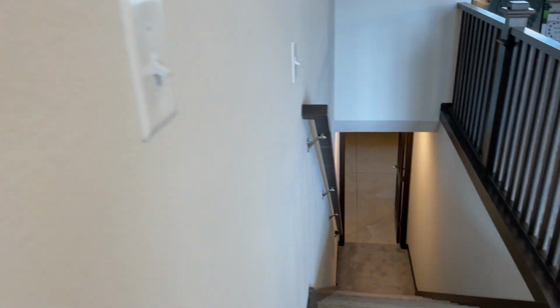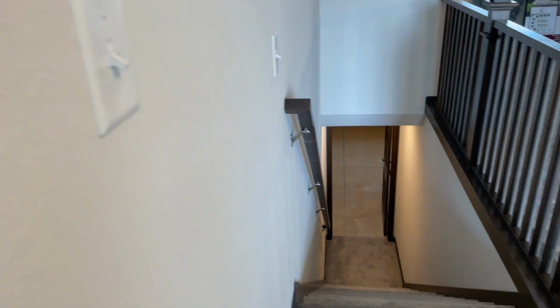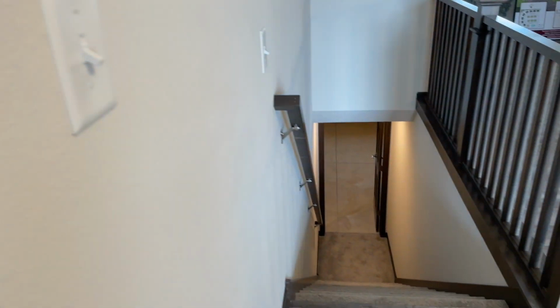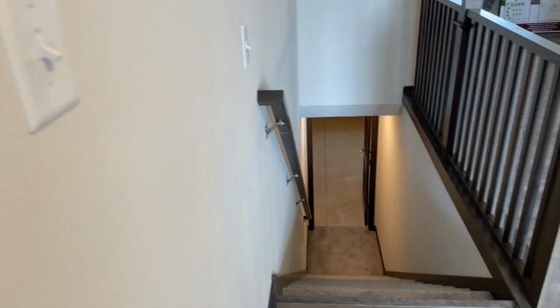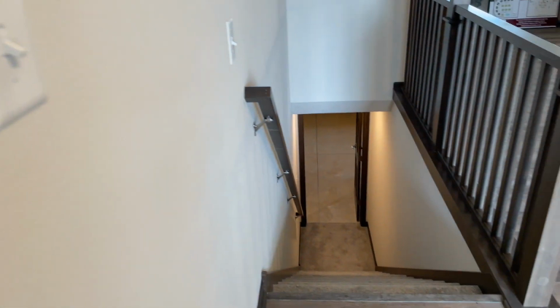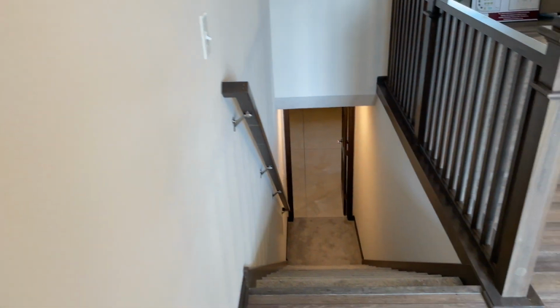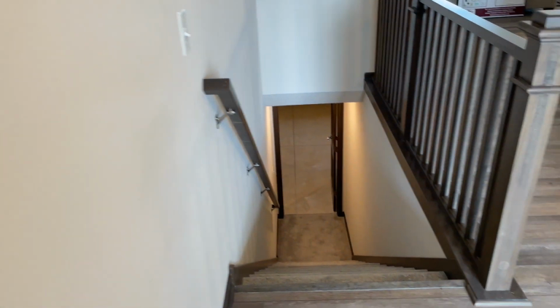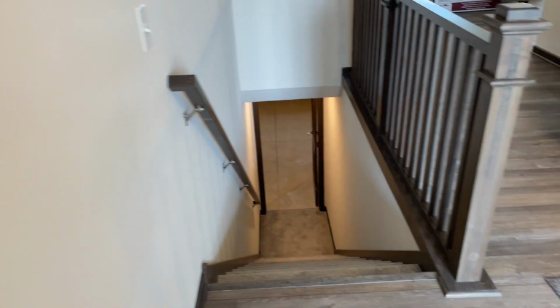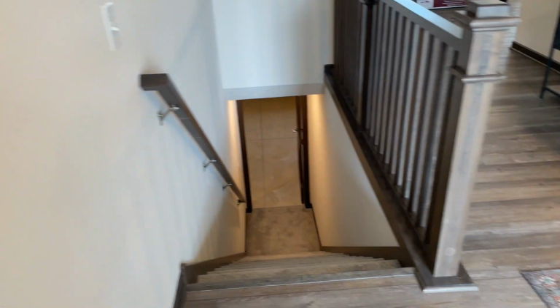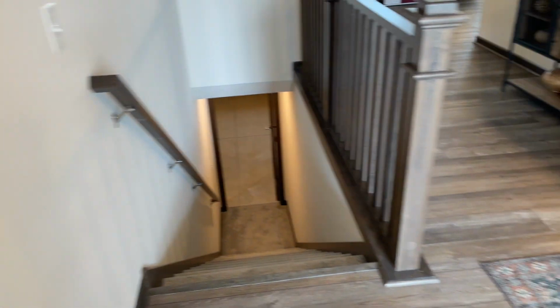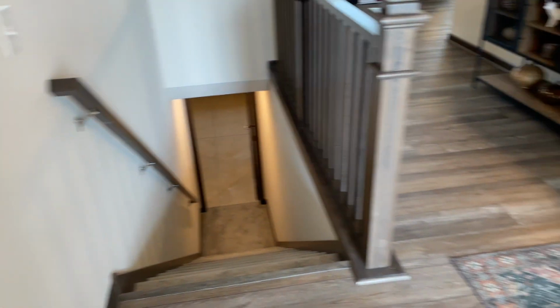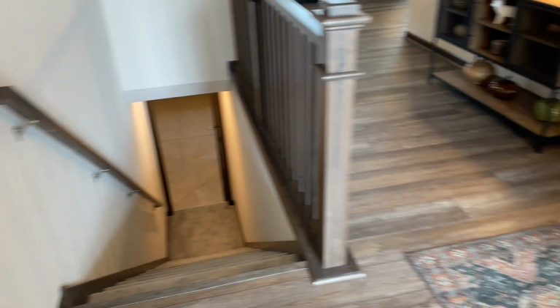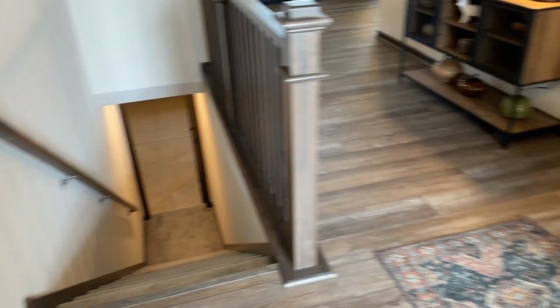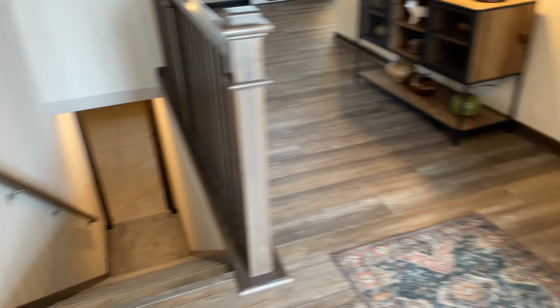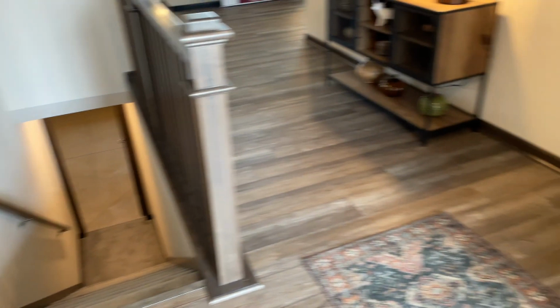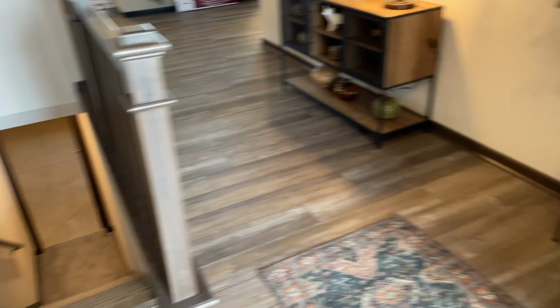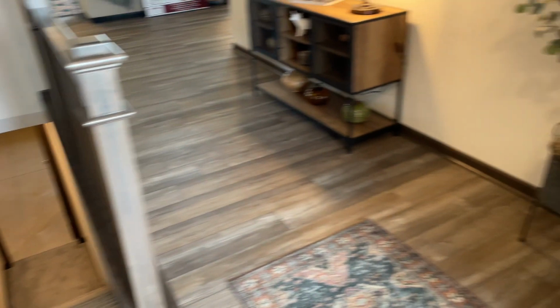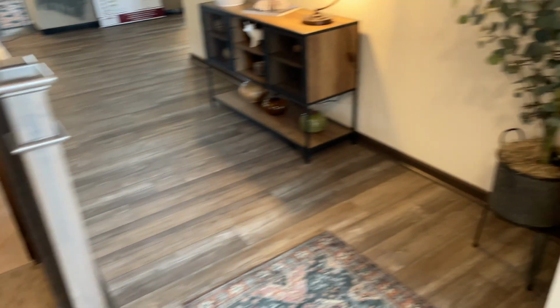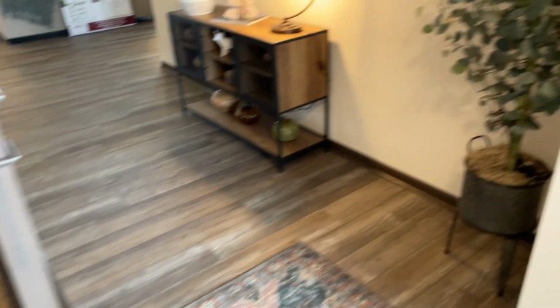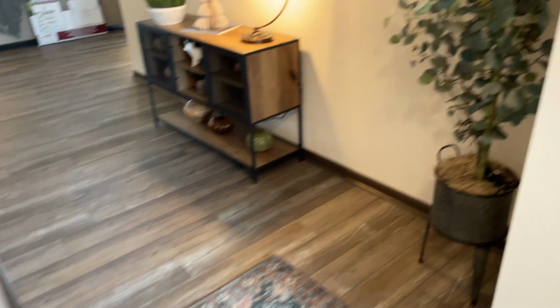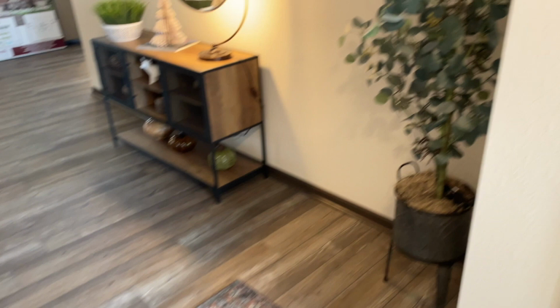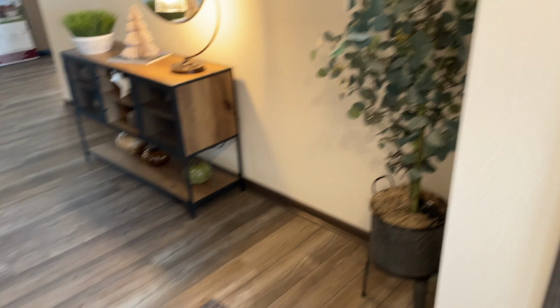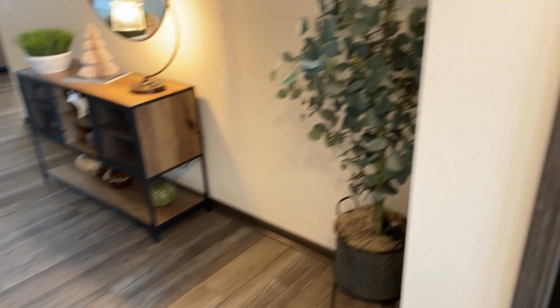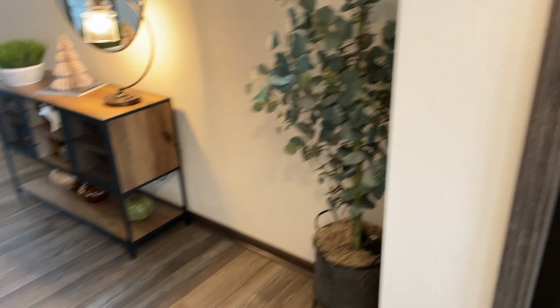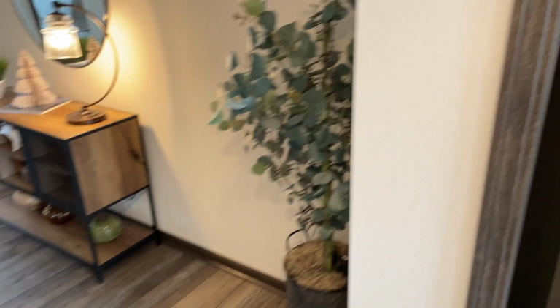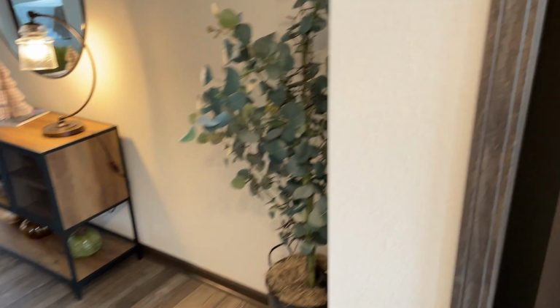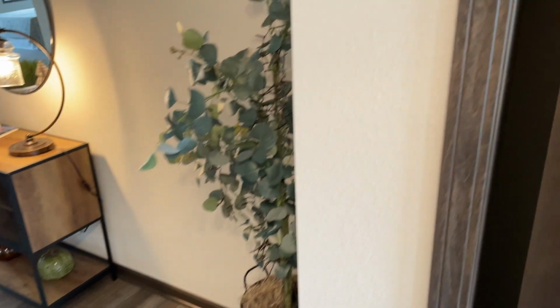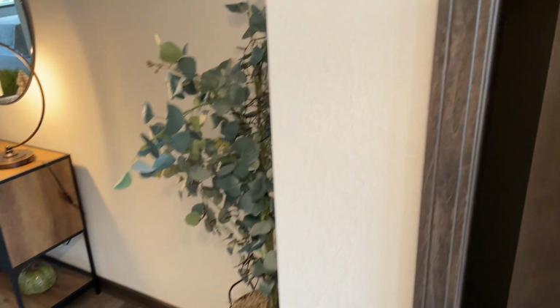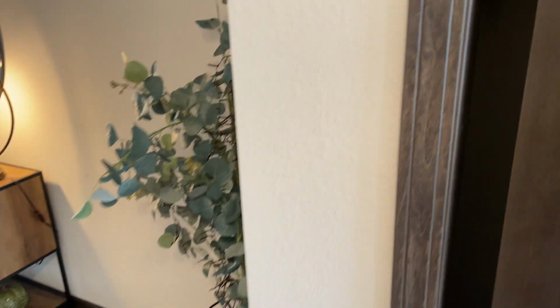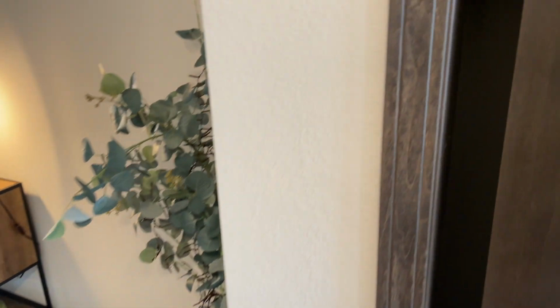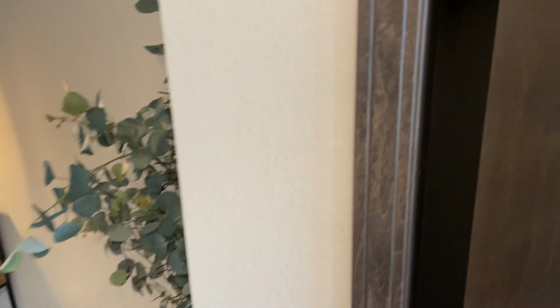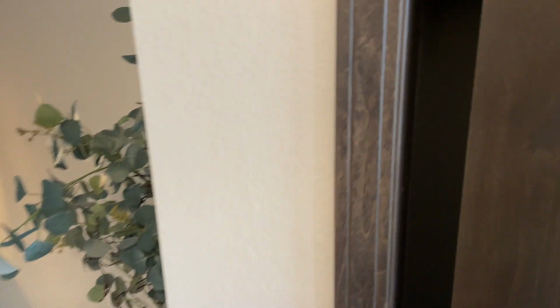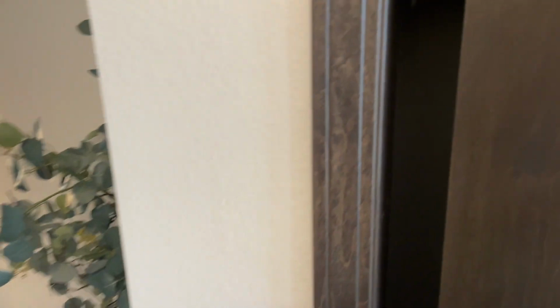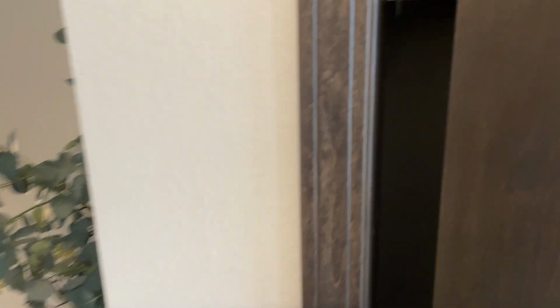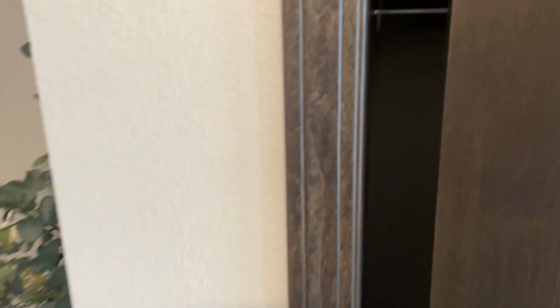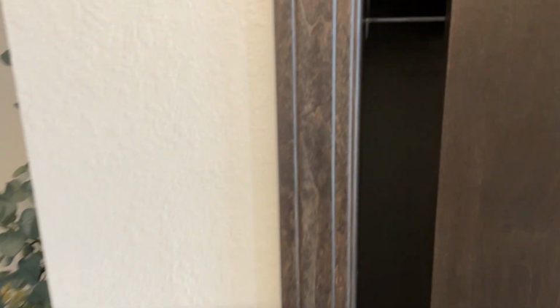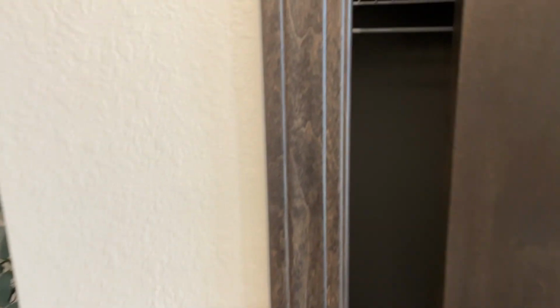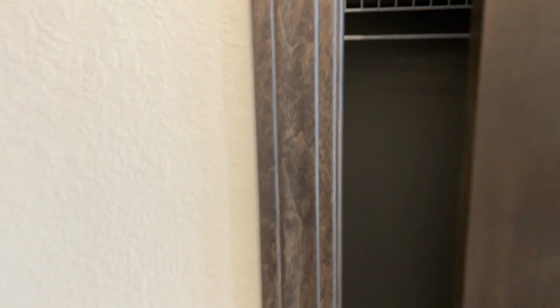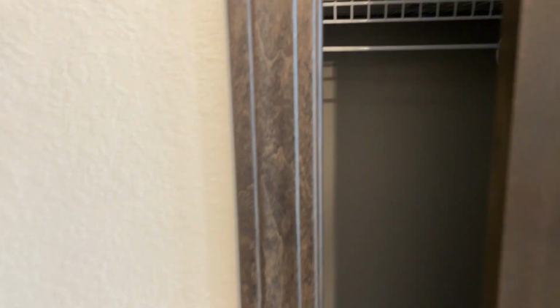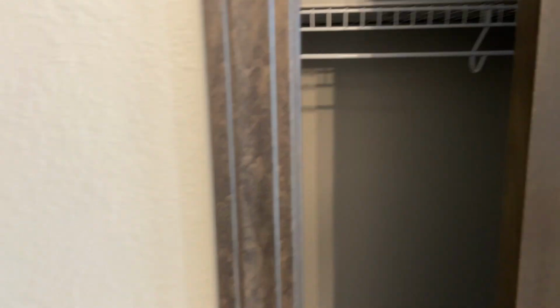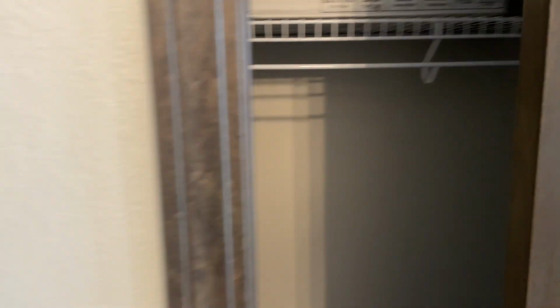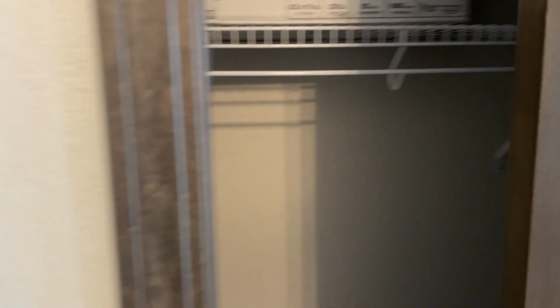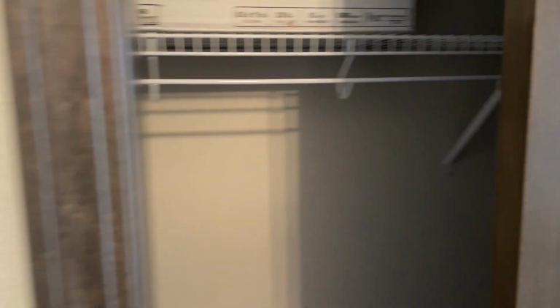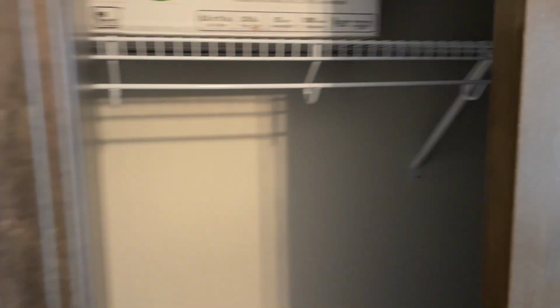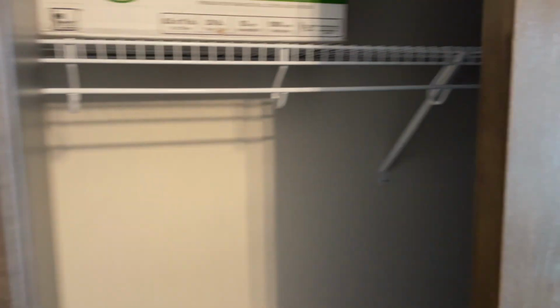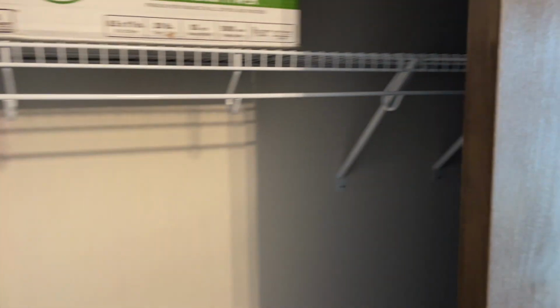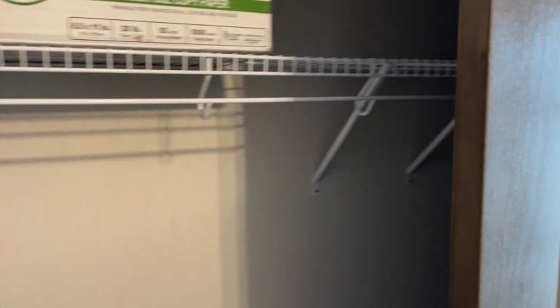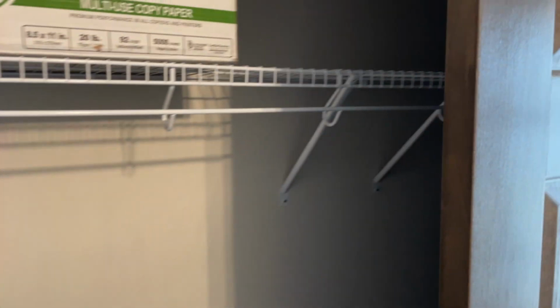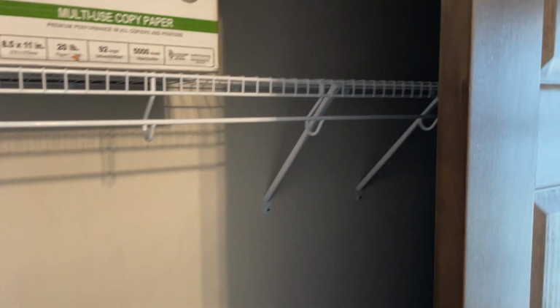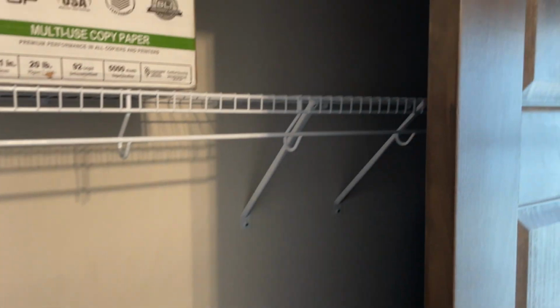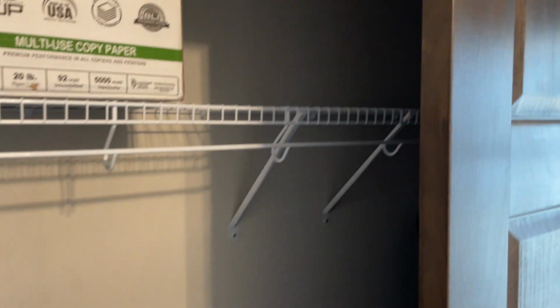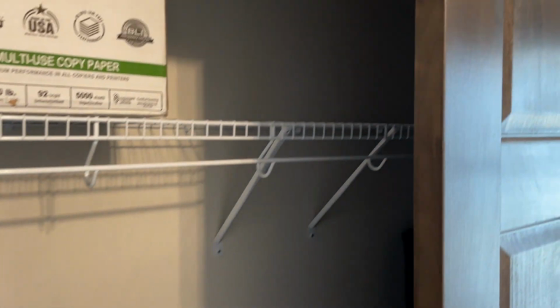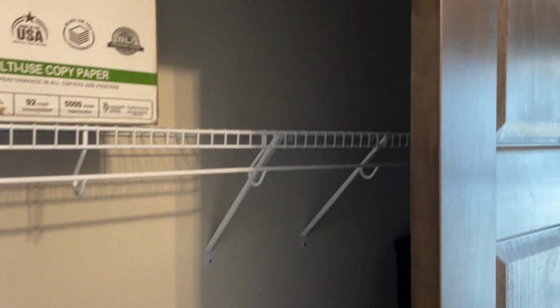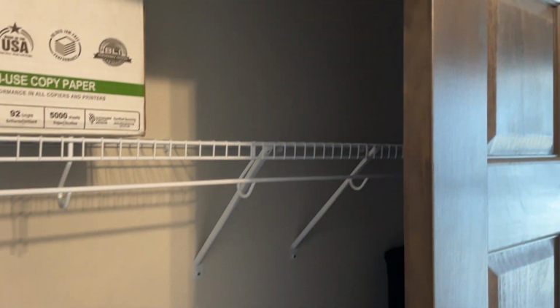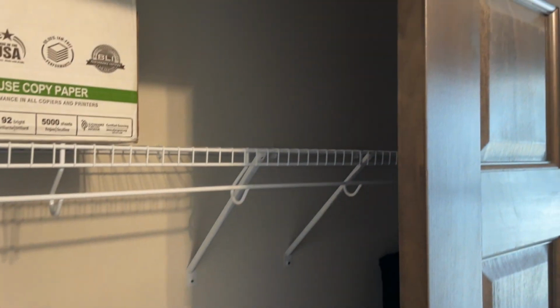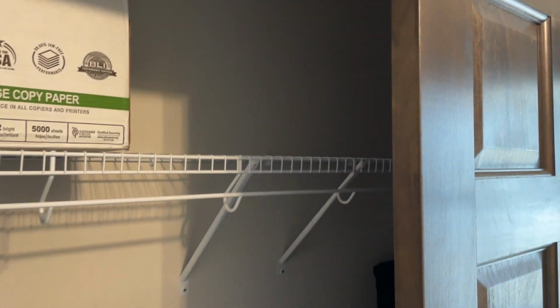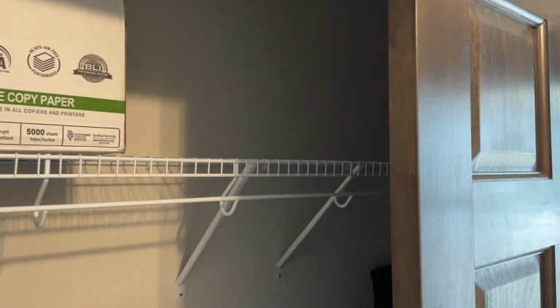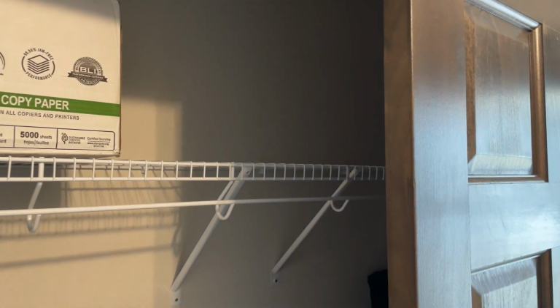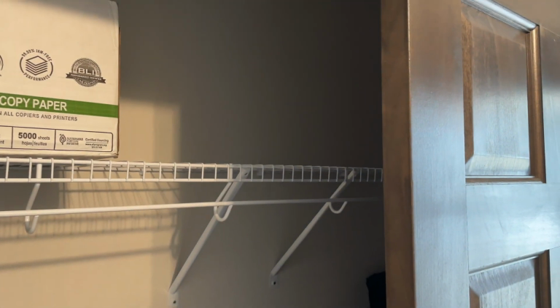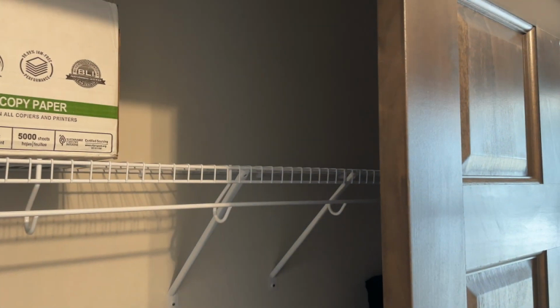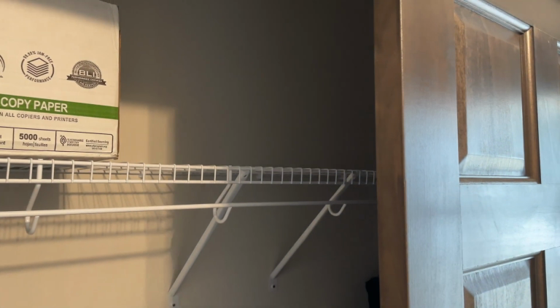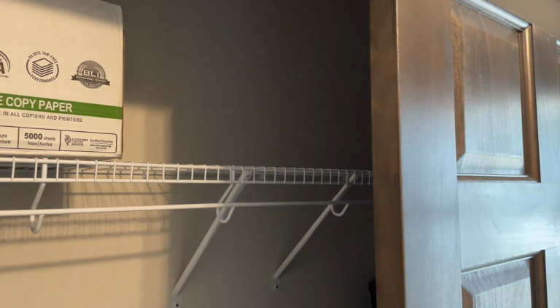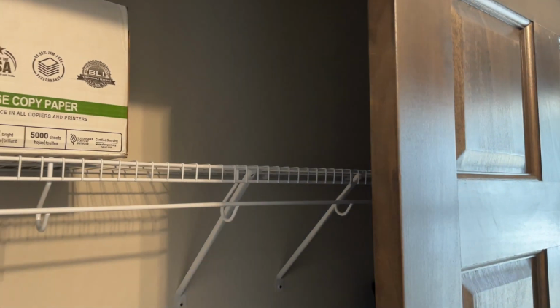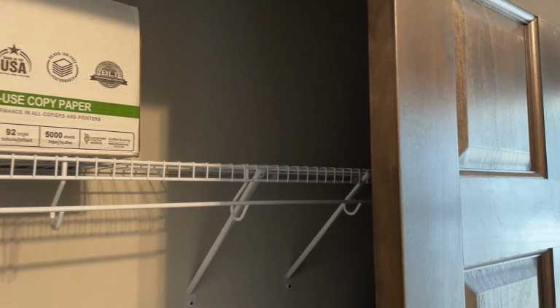A peek of the basement — that is huge. Some extra storage up front right there by the front door.